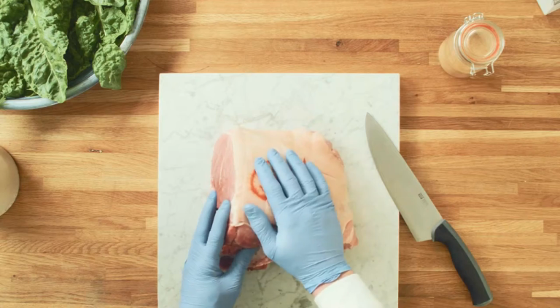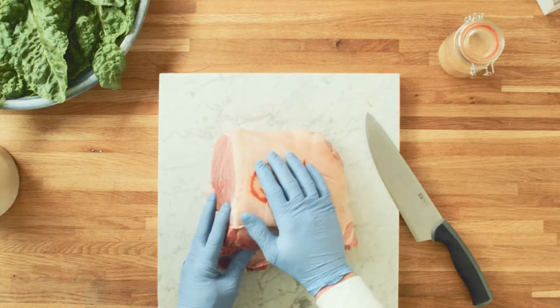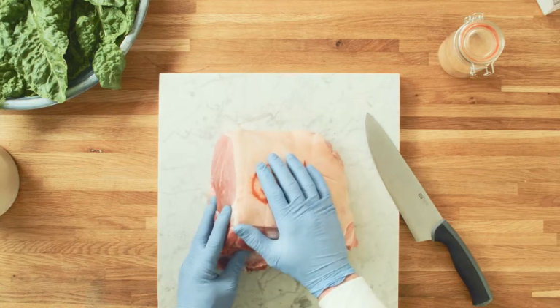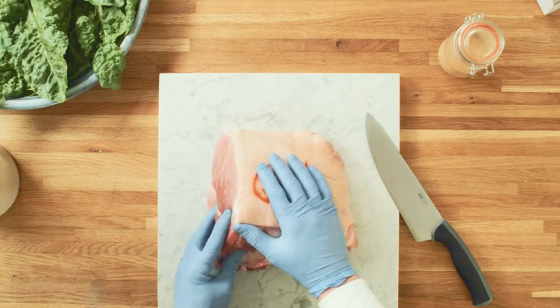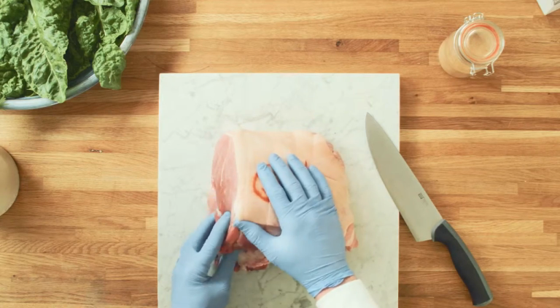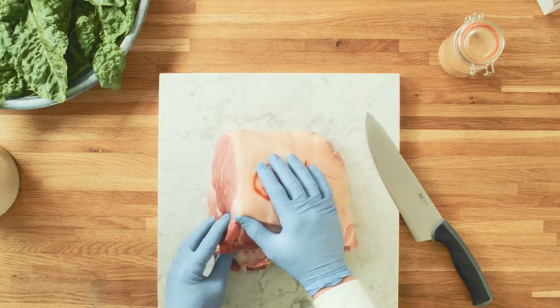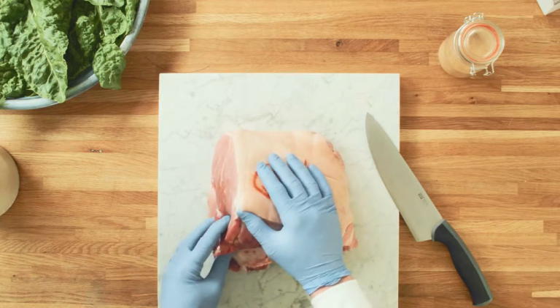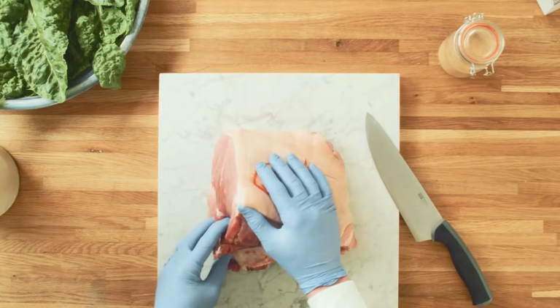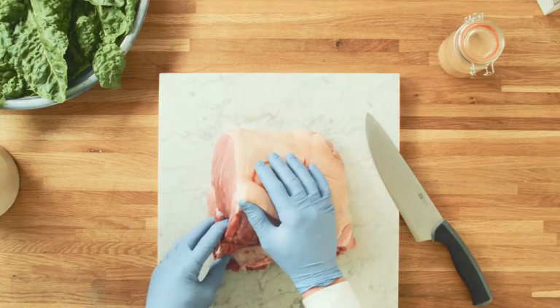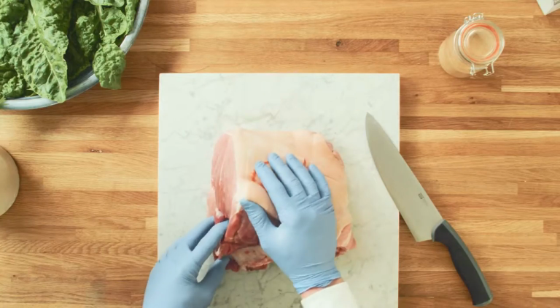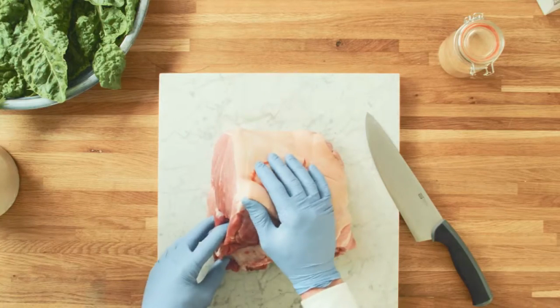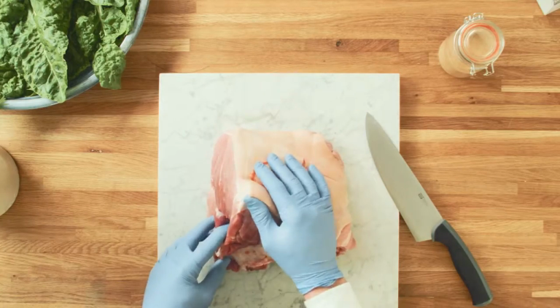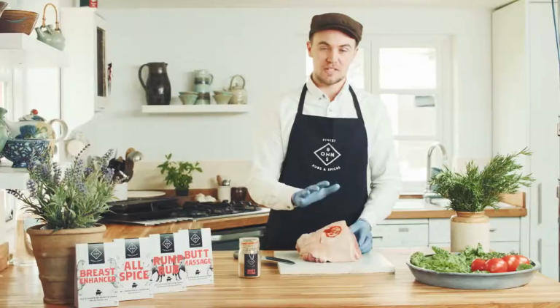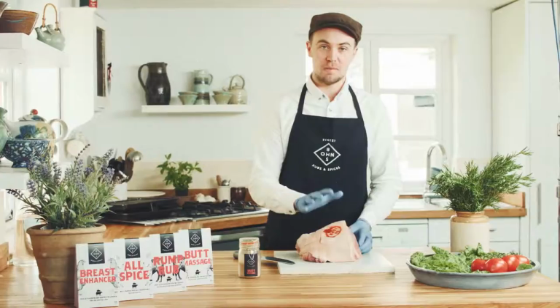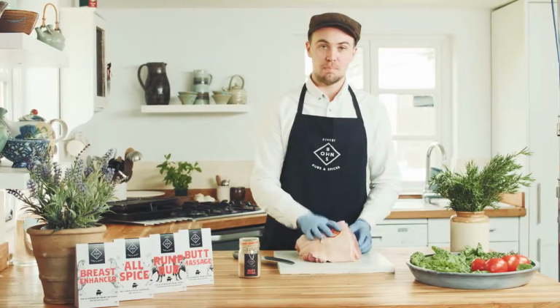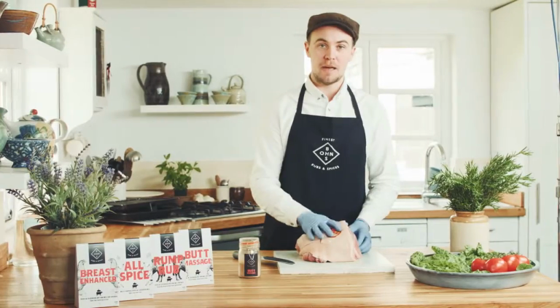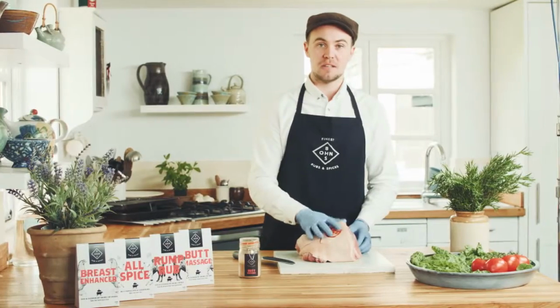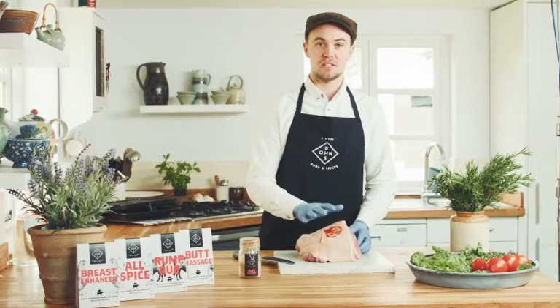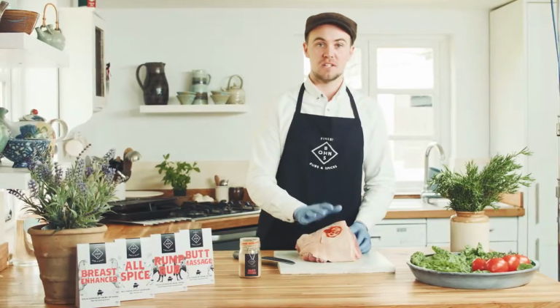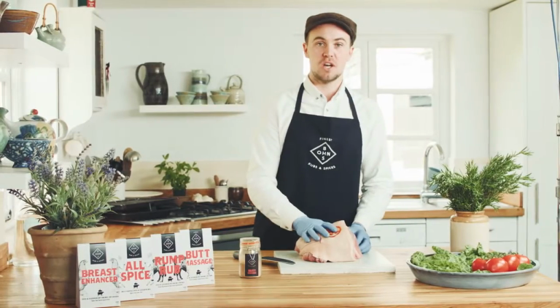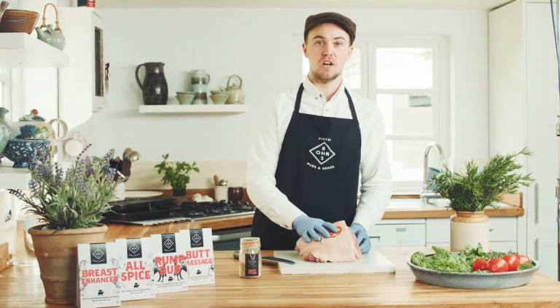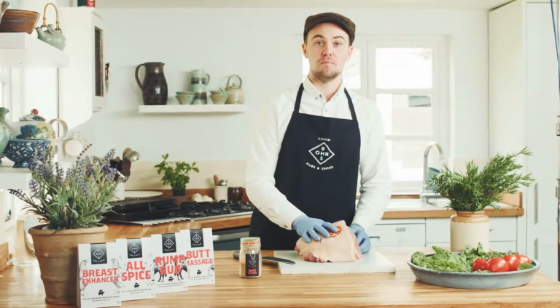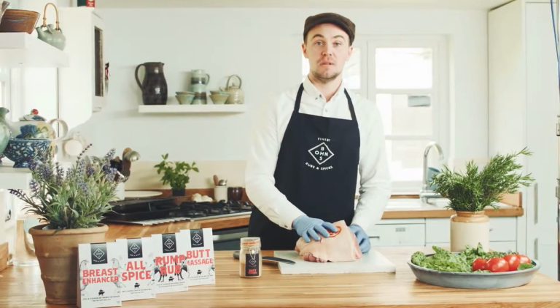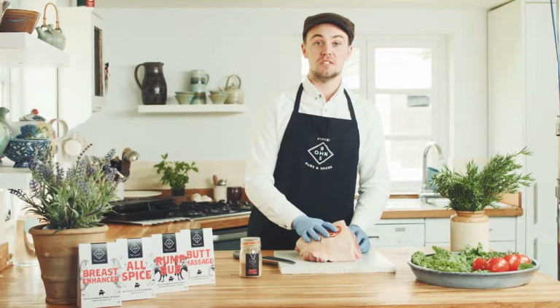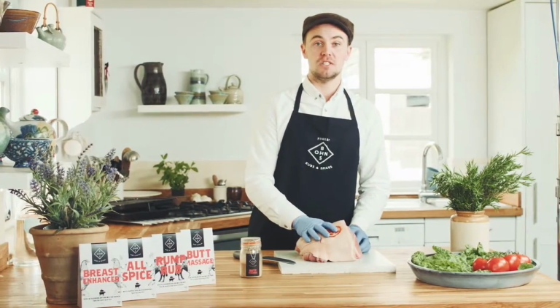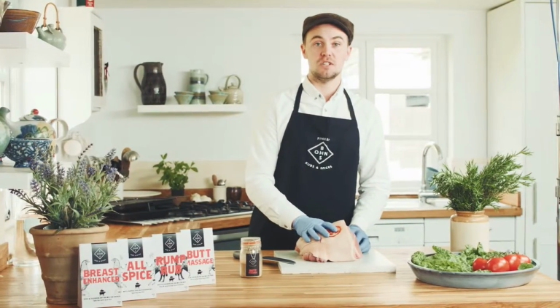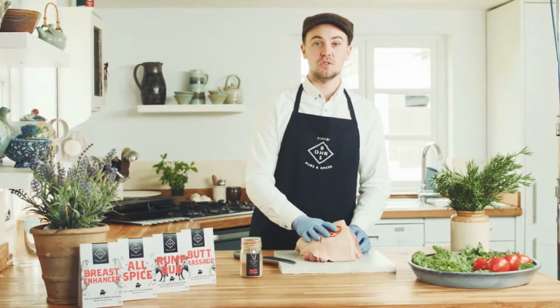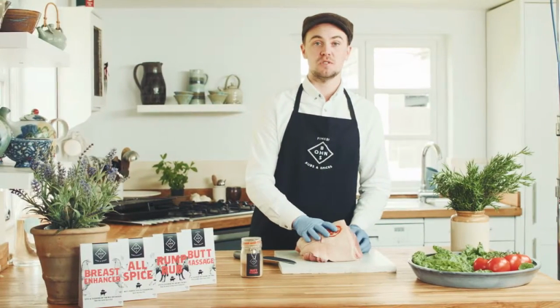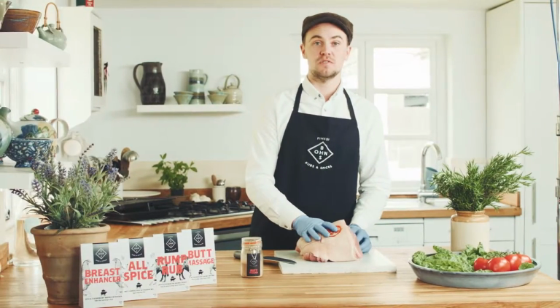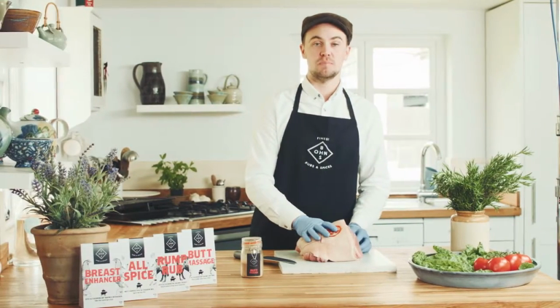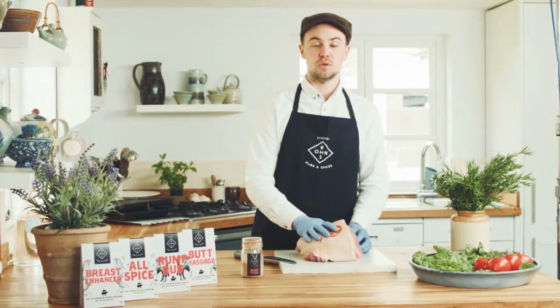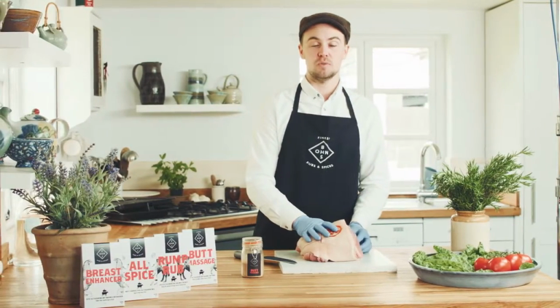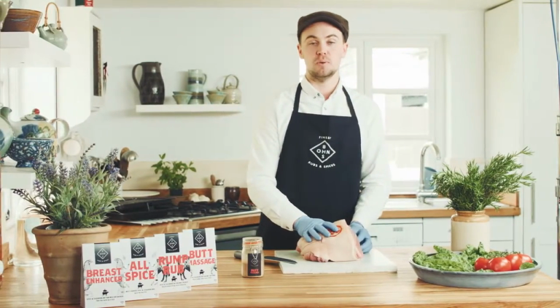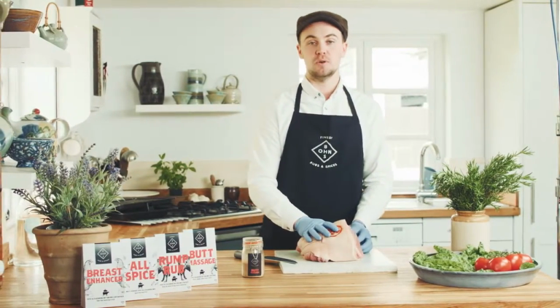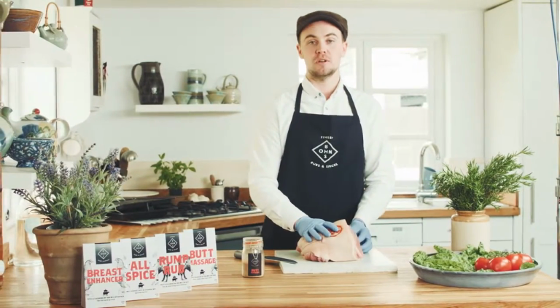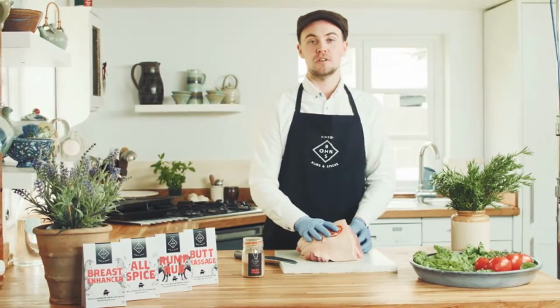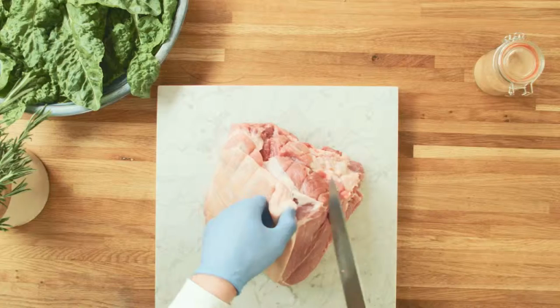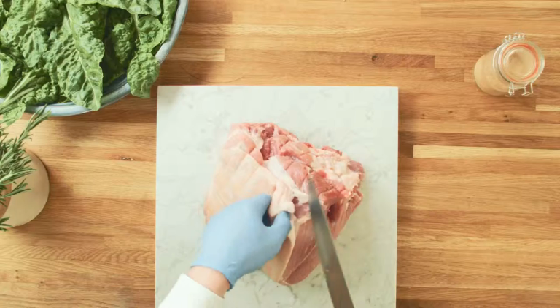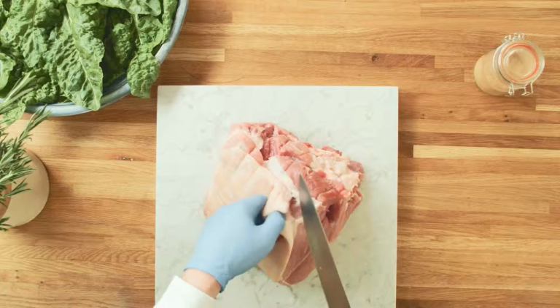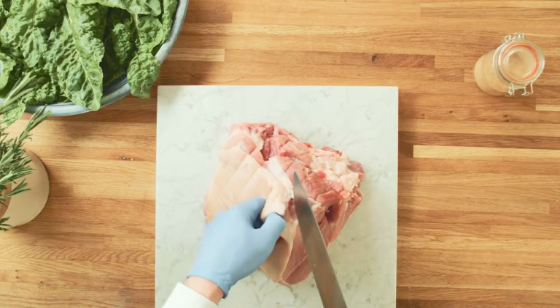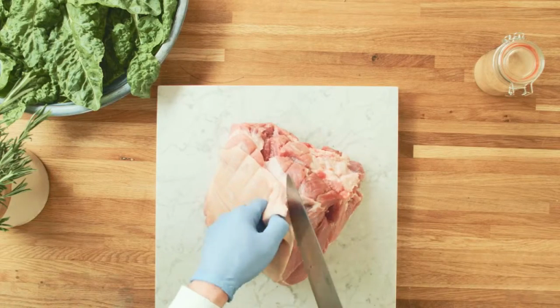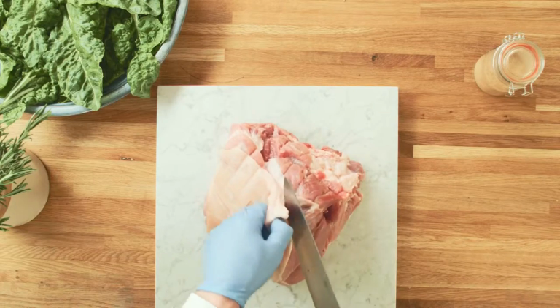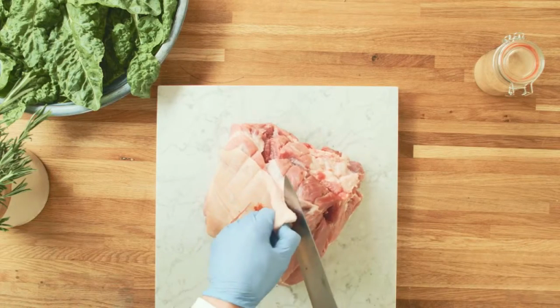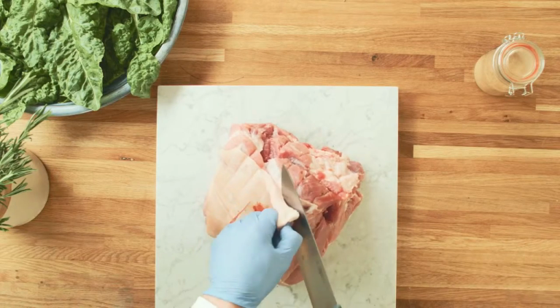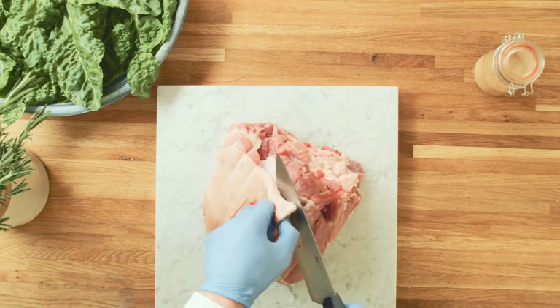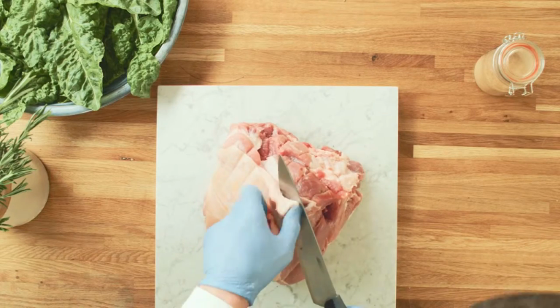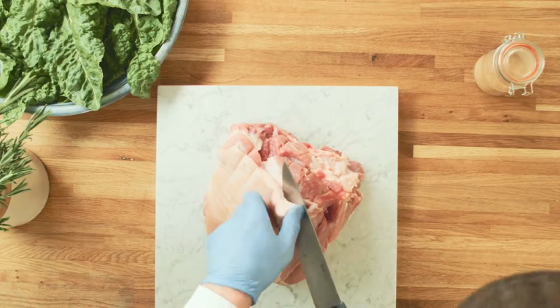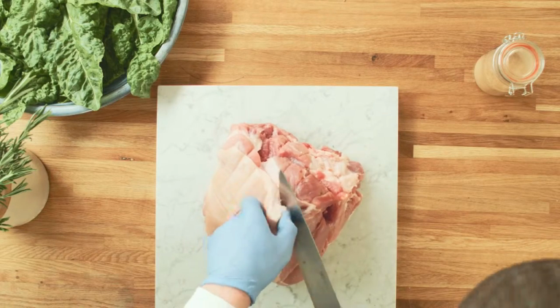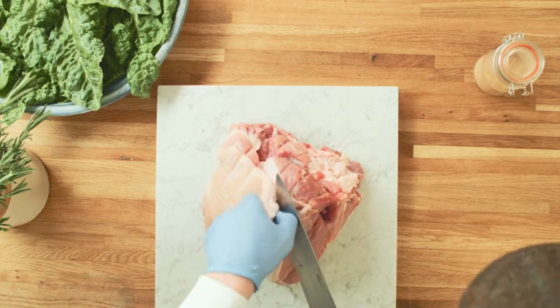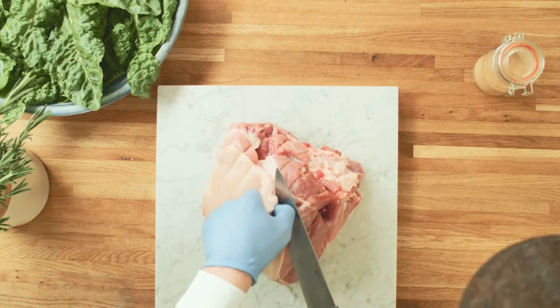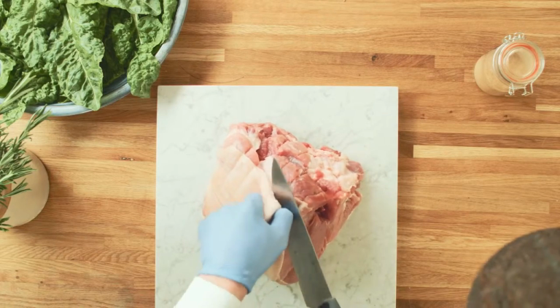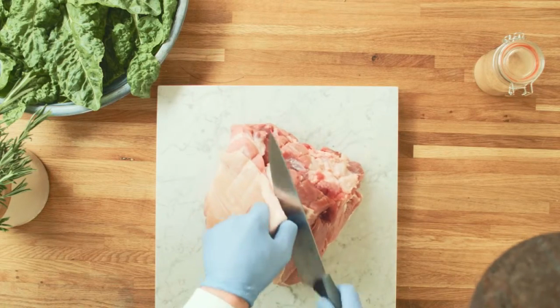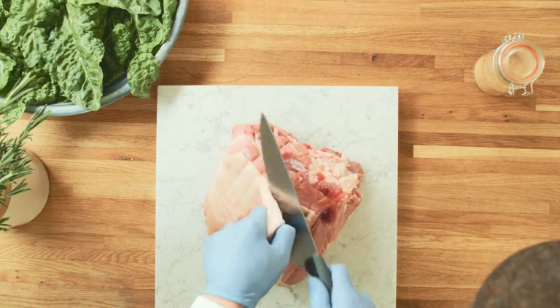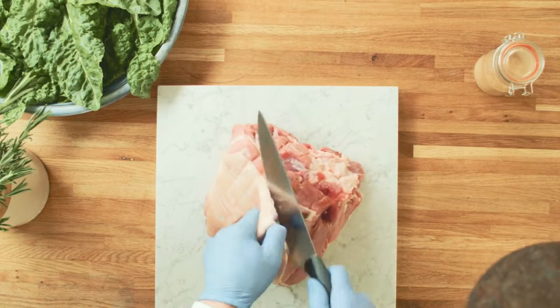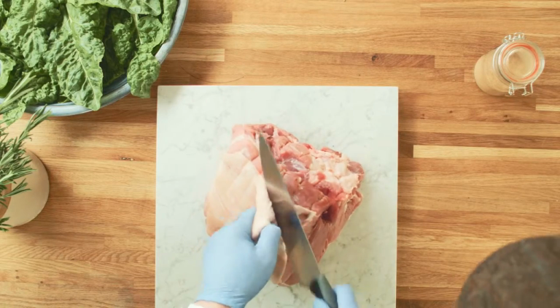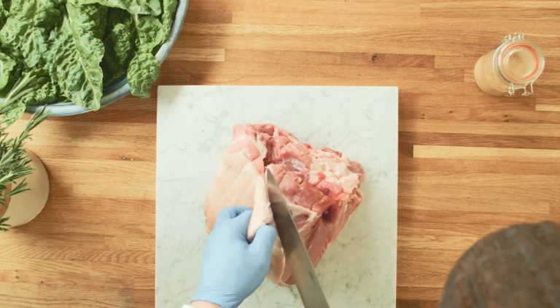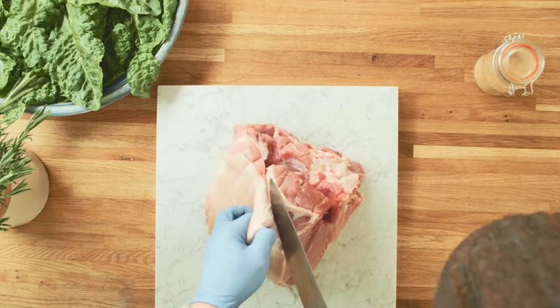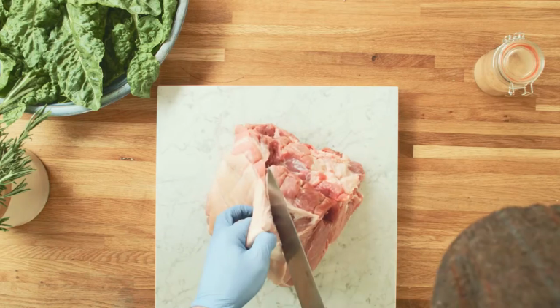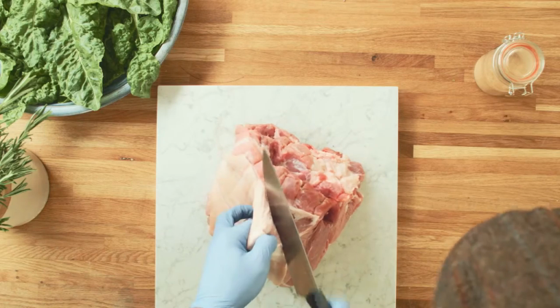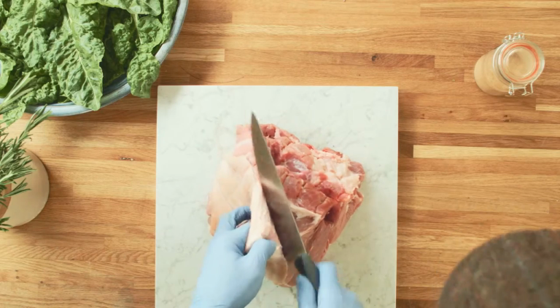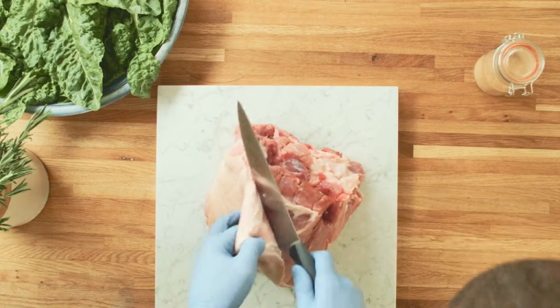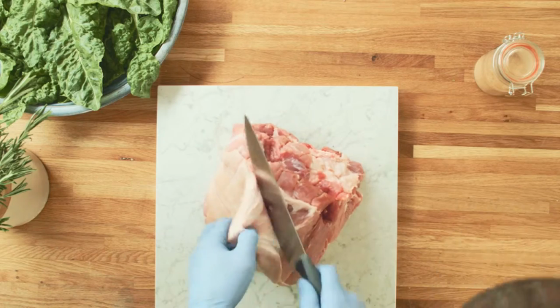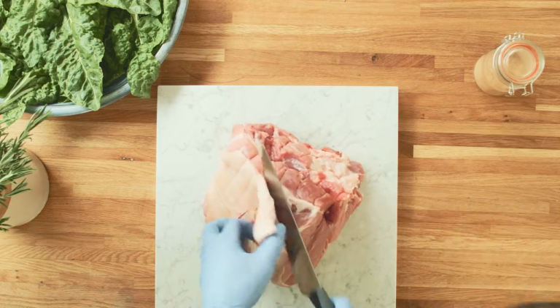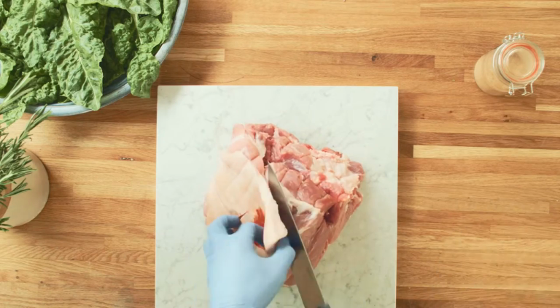The shoulder is always the best cut of meat to use for pulled pork. First thing to do is cut off the top layer of skin and fat.